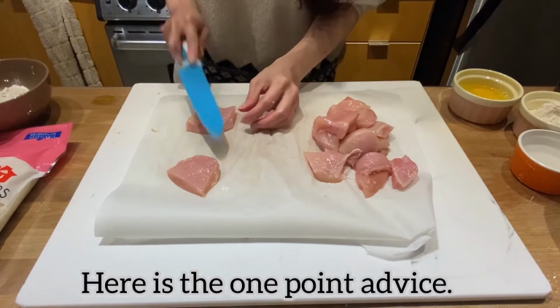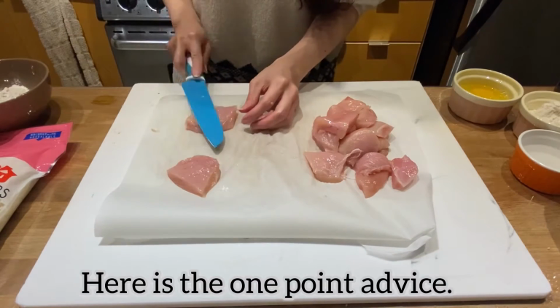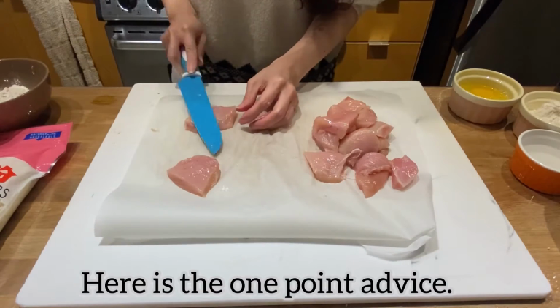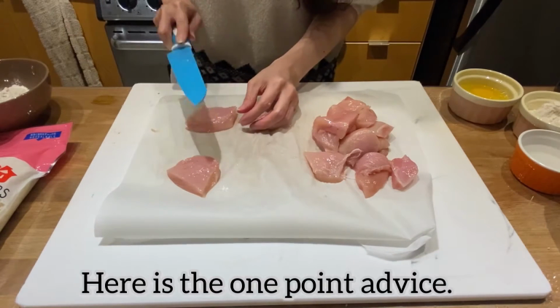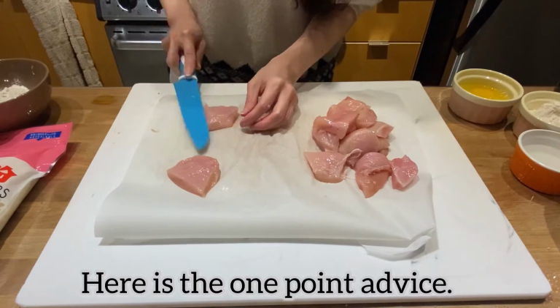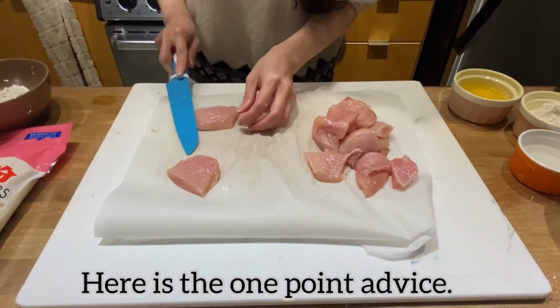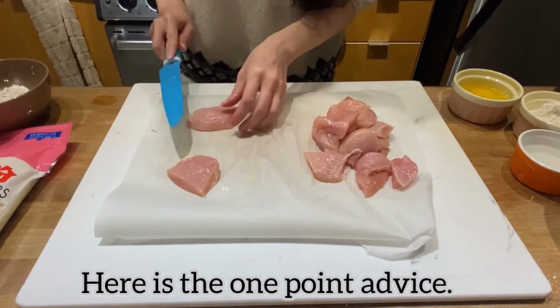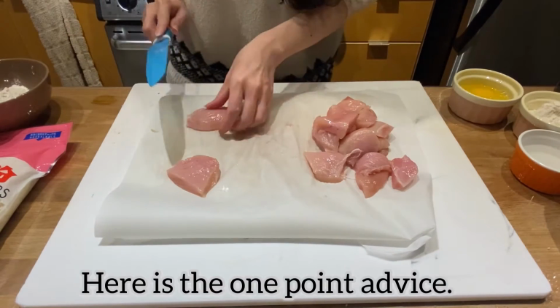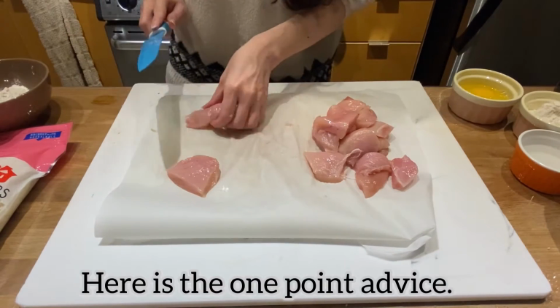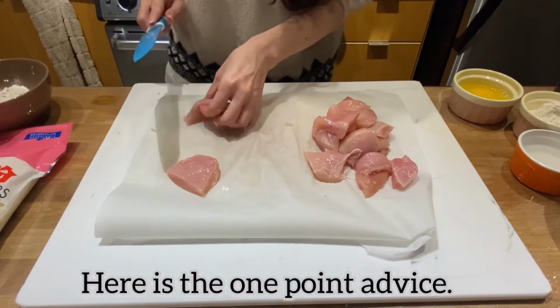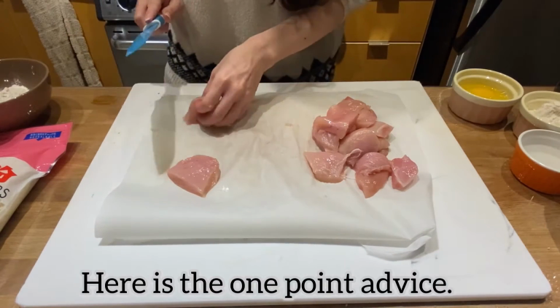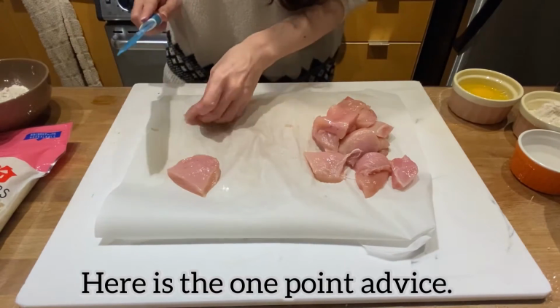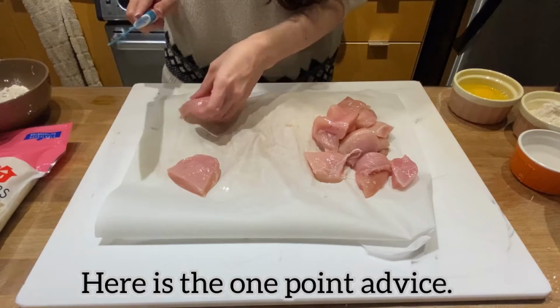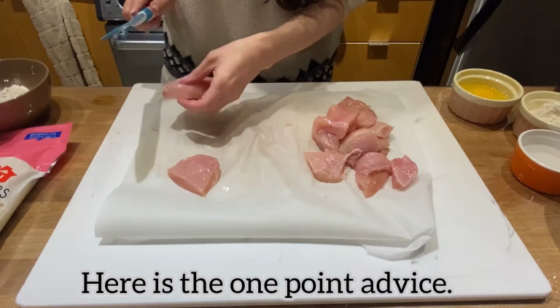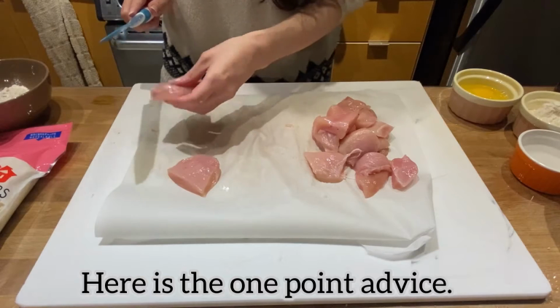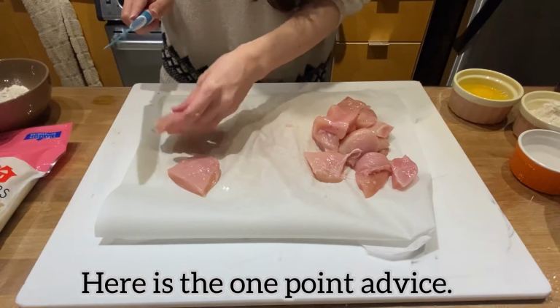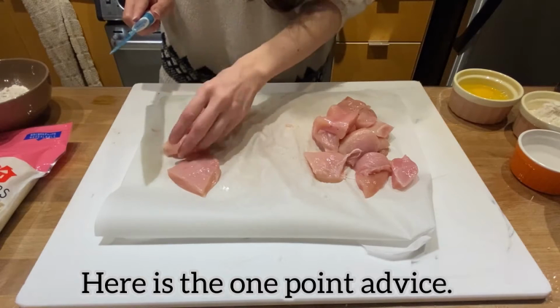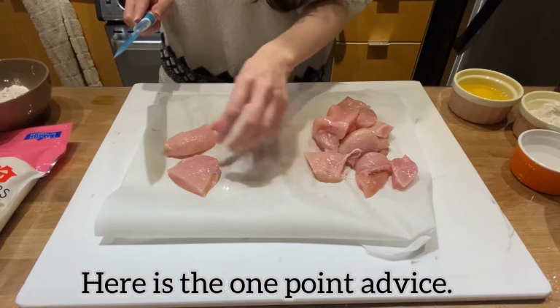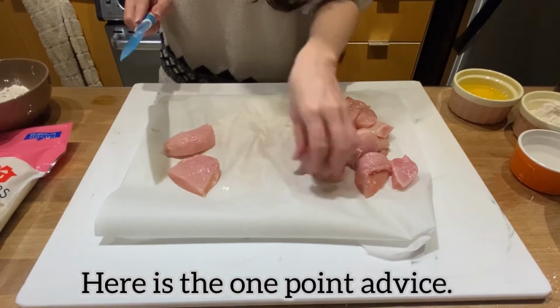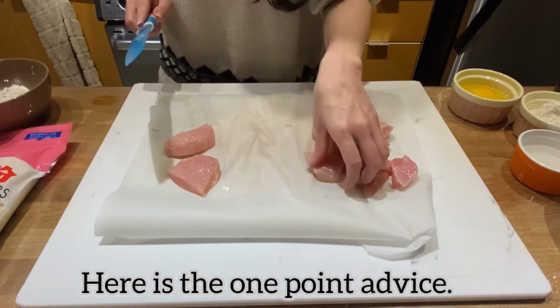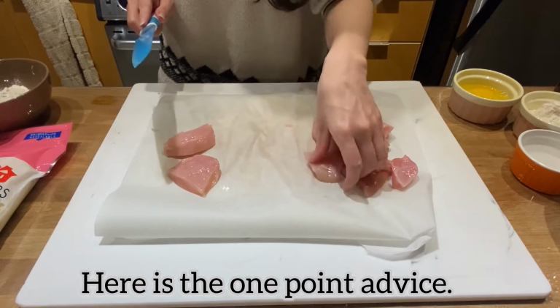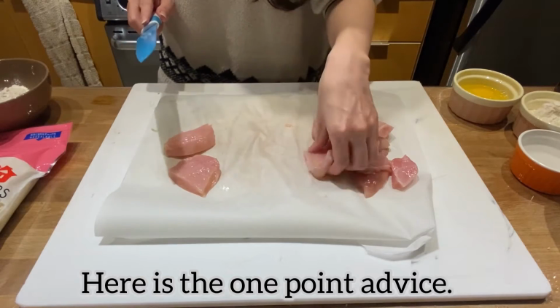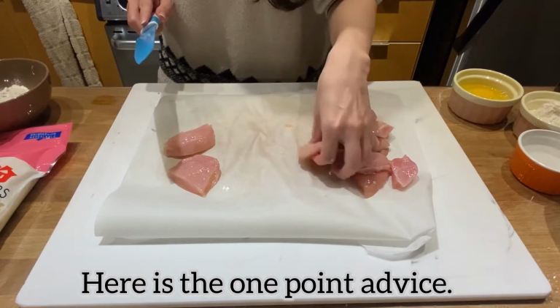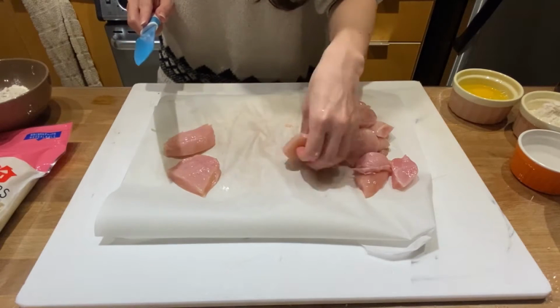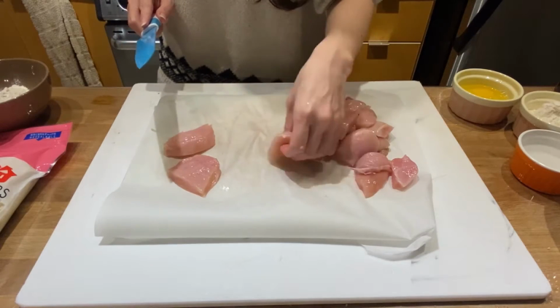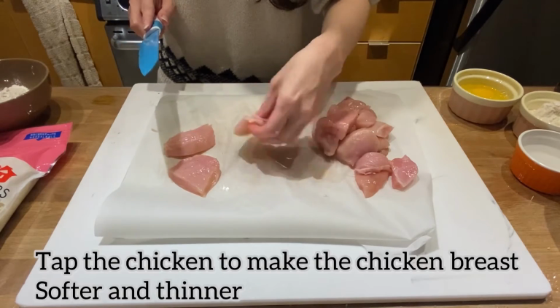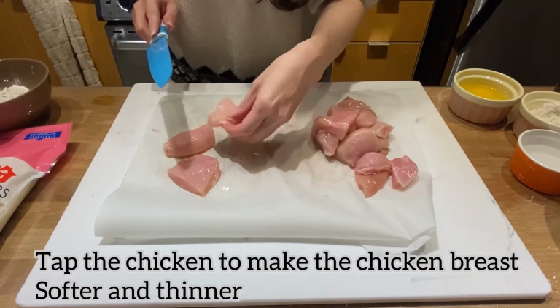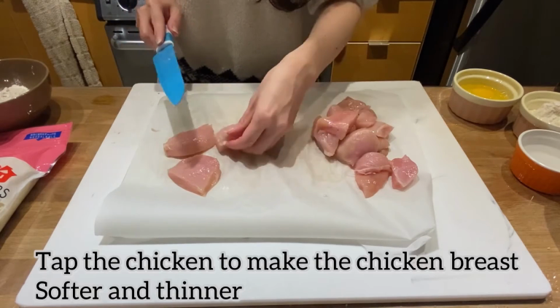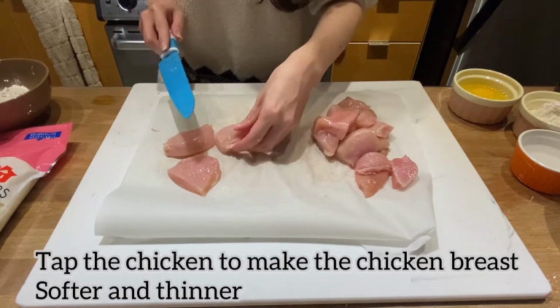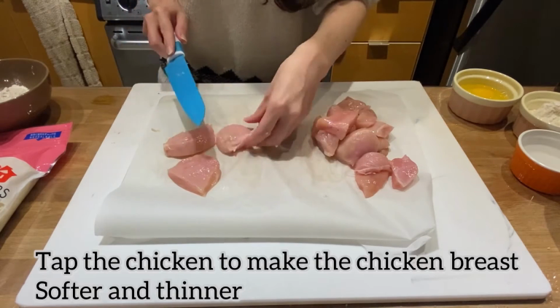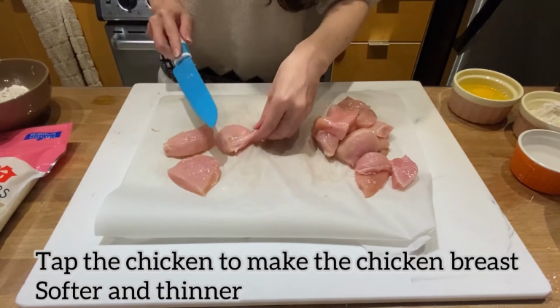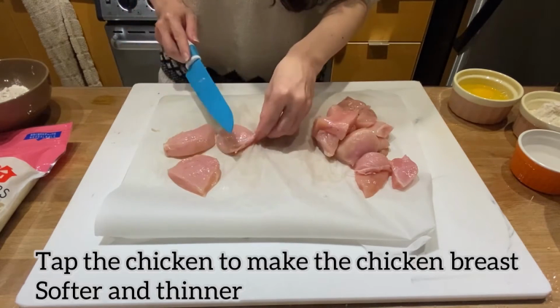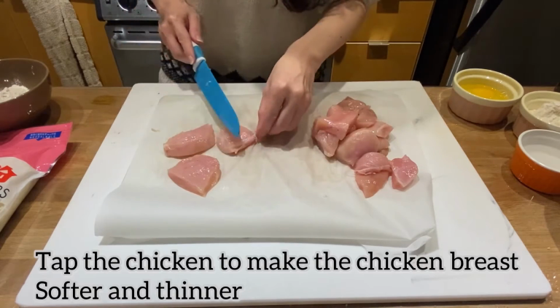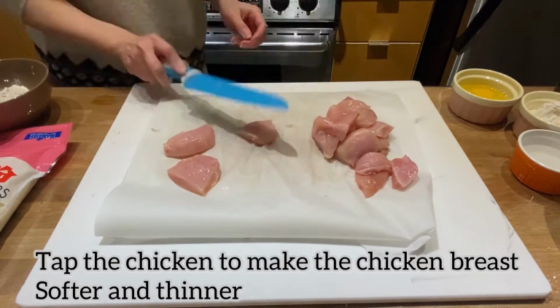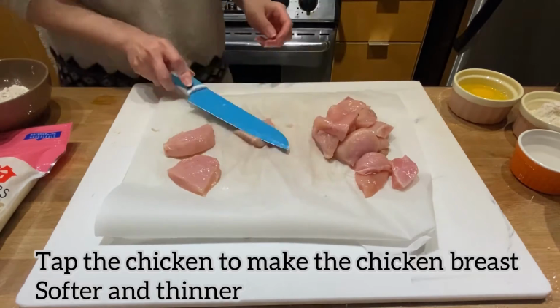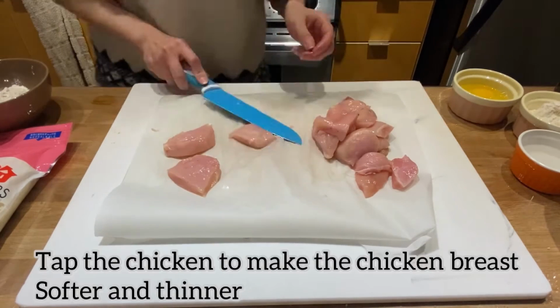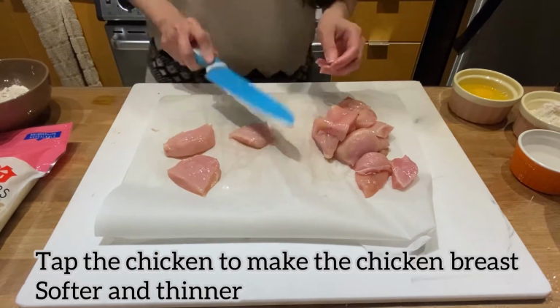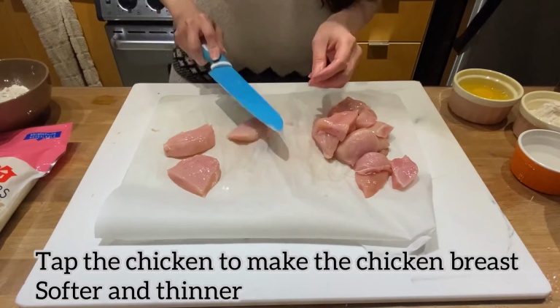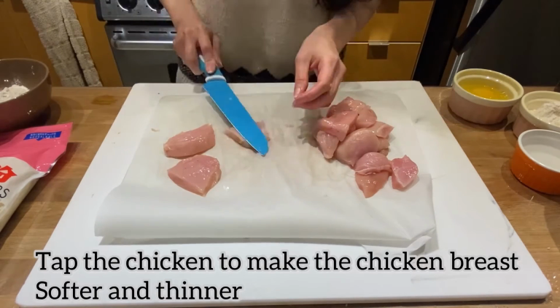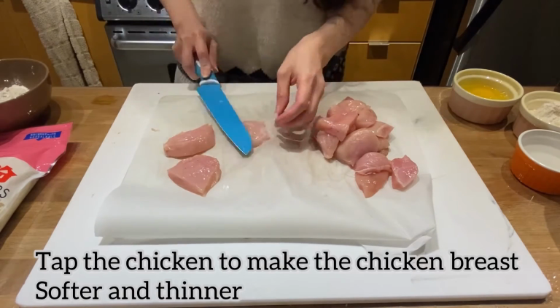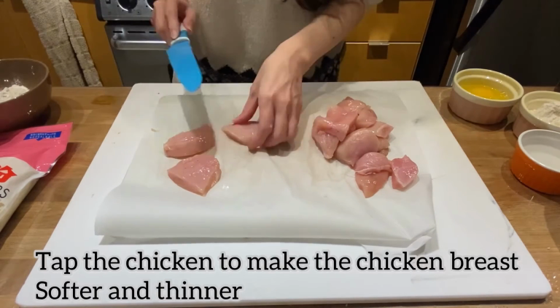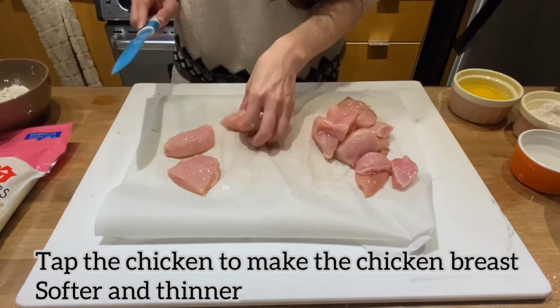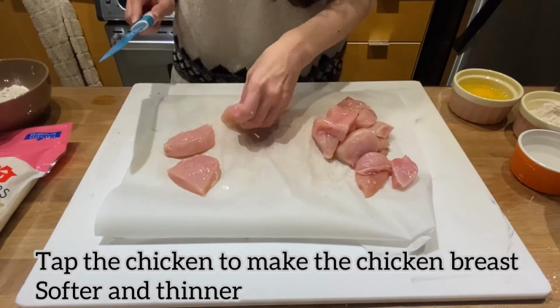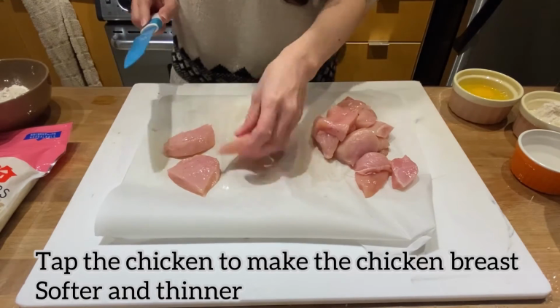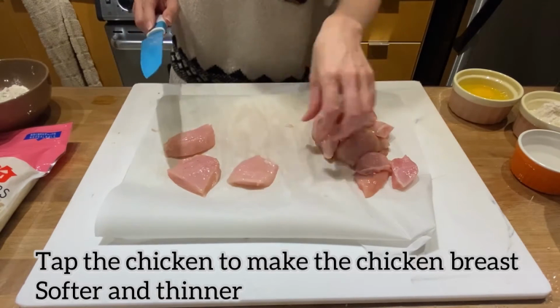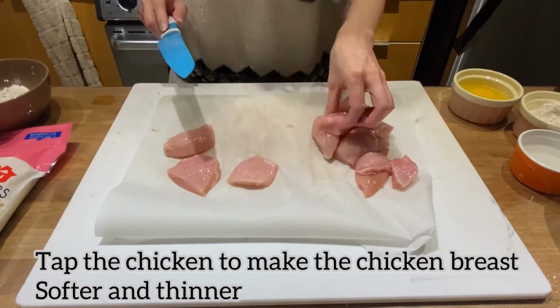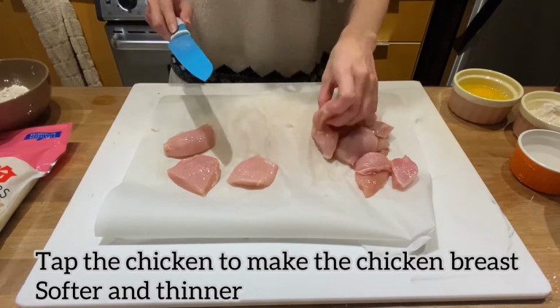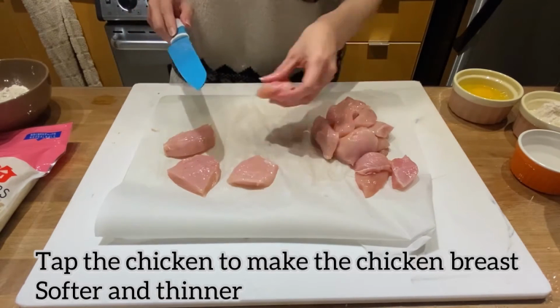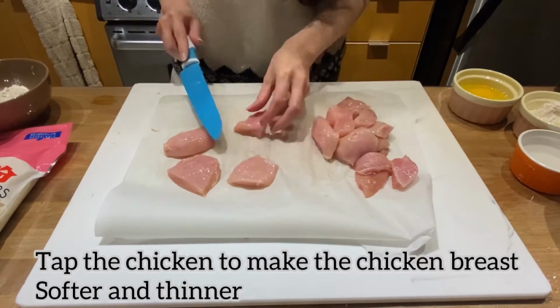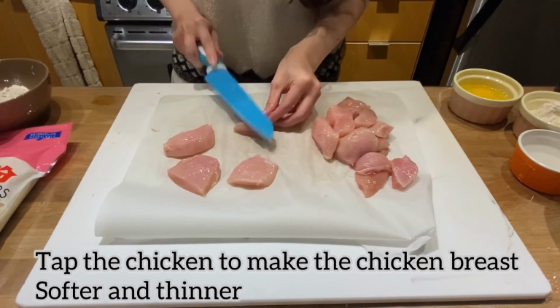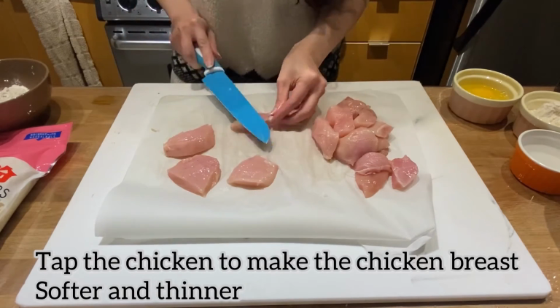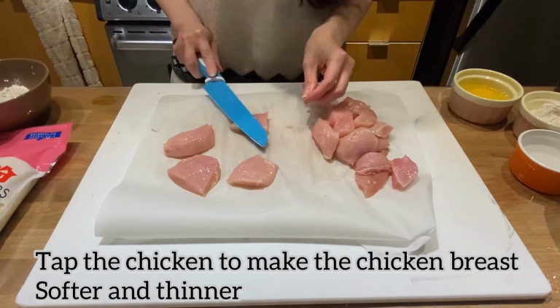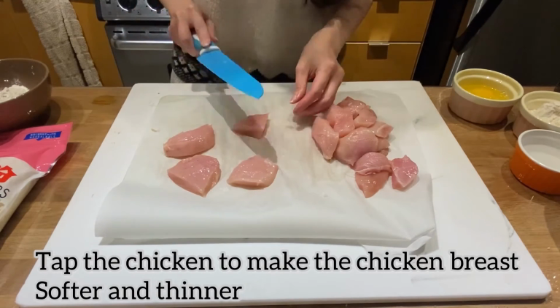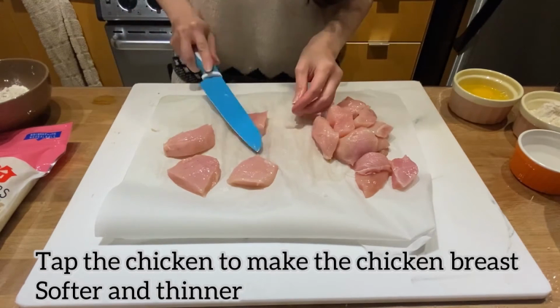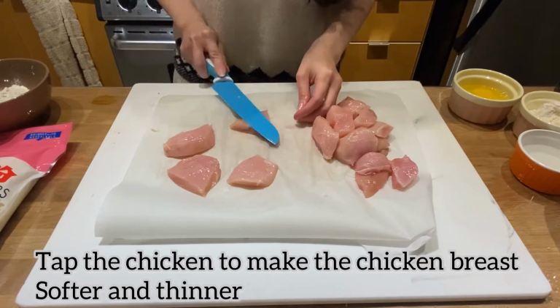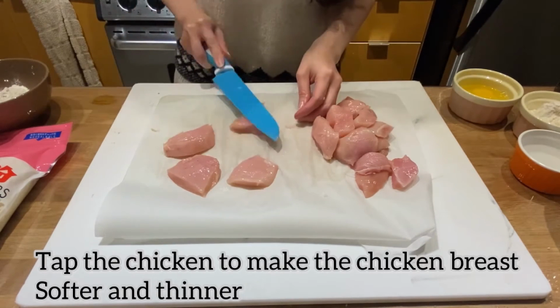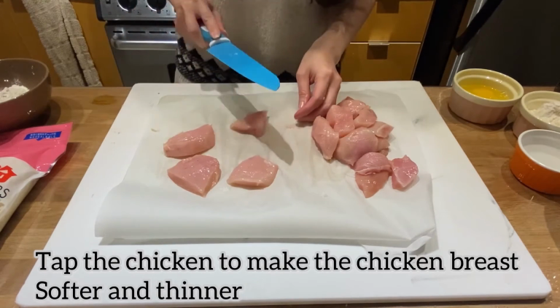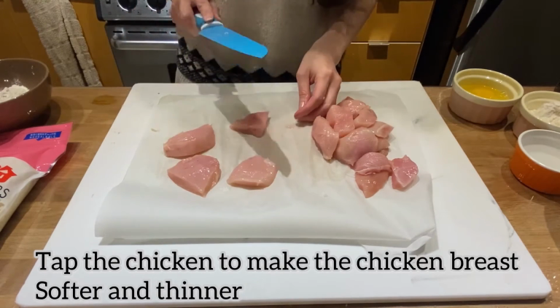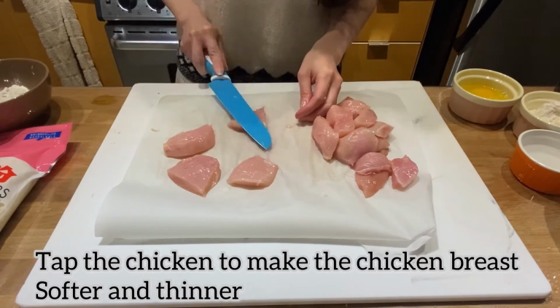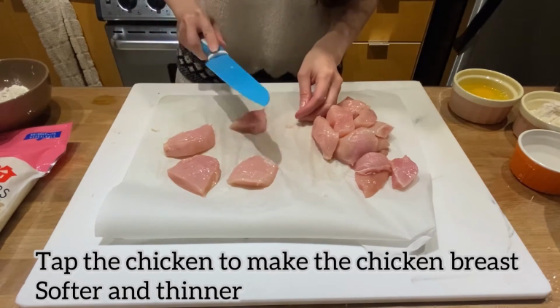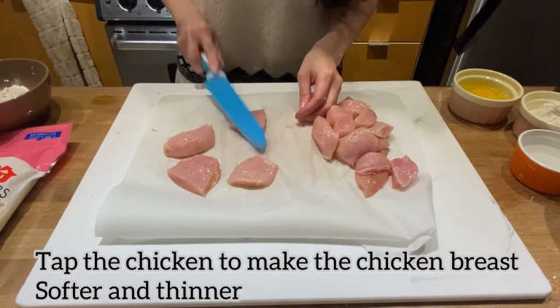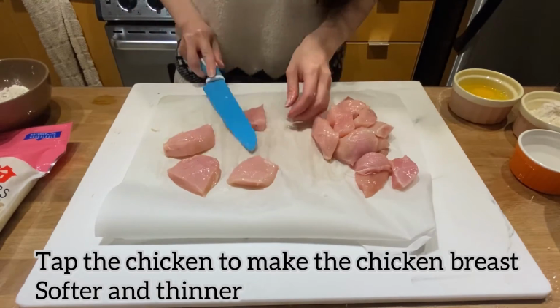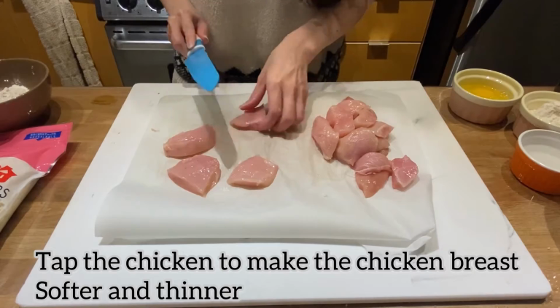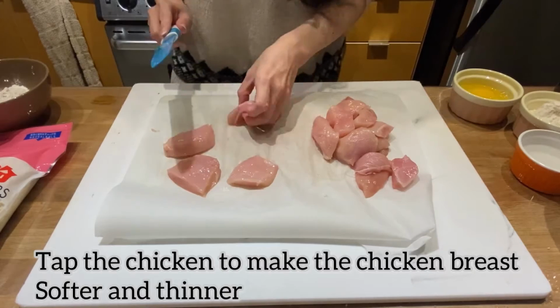Here is the one point advice: tap the chicken to make the chicken breast softer and thinner.